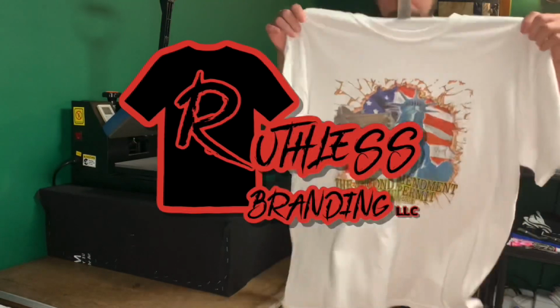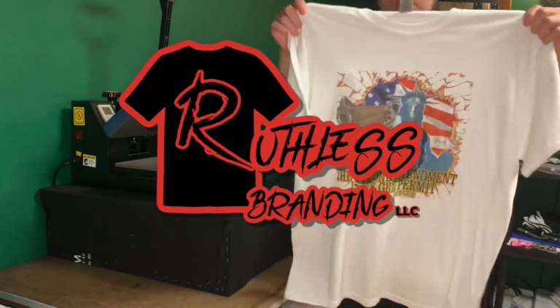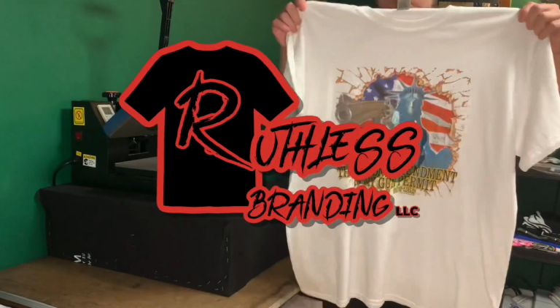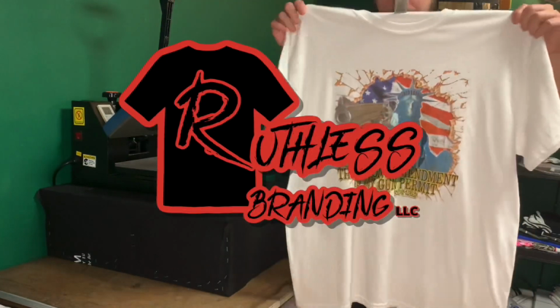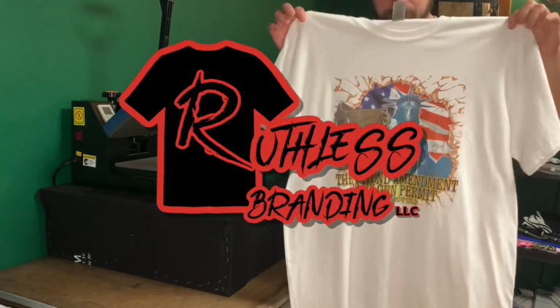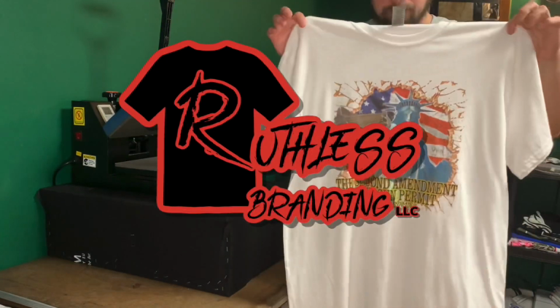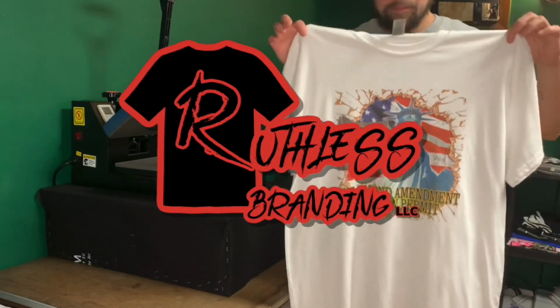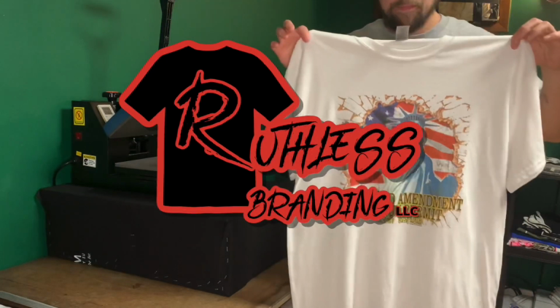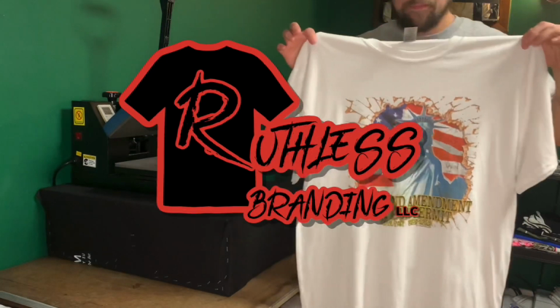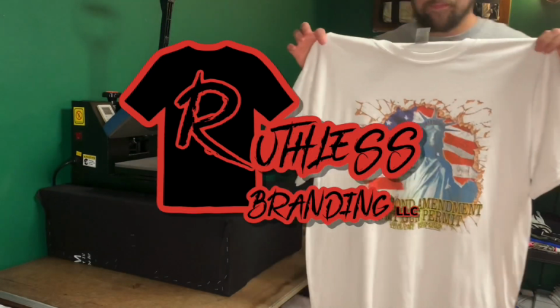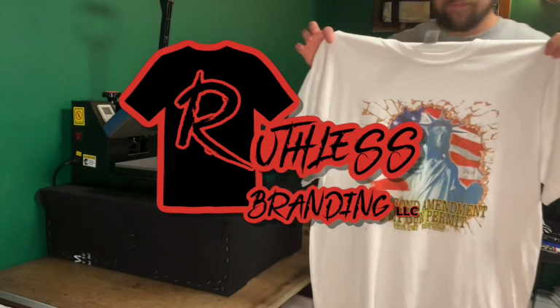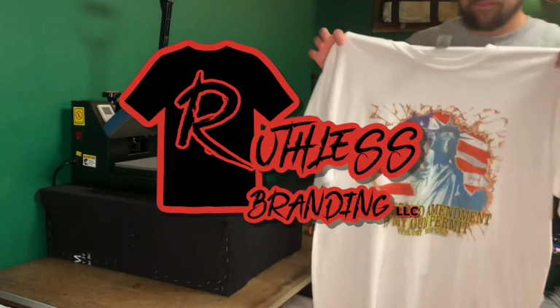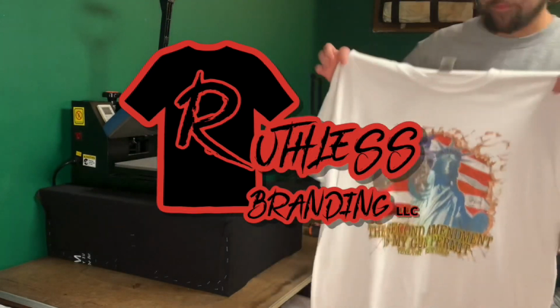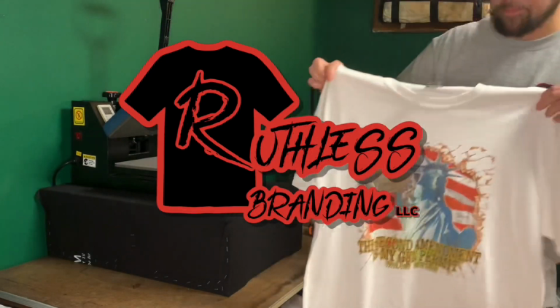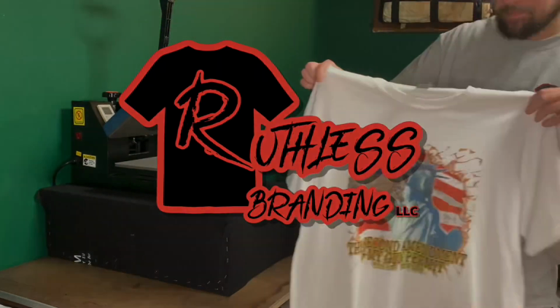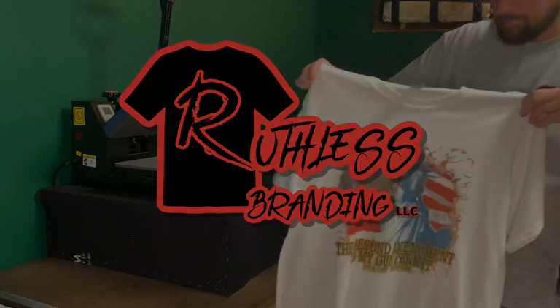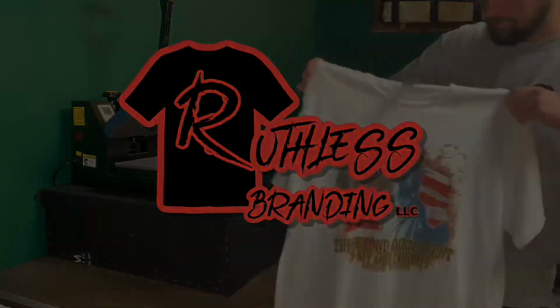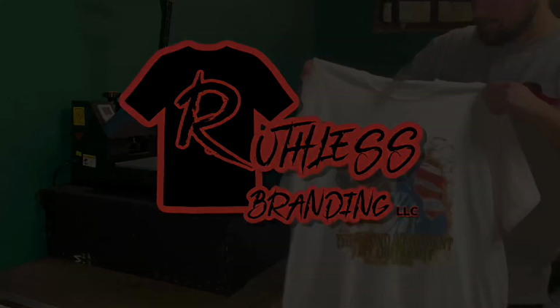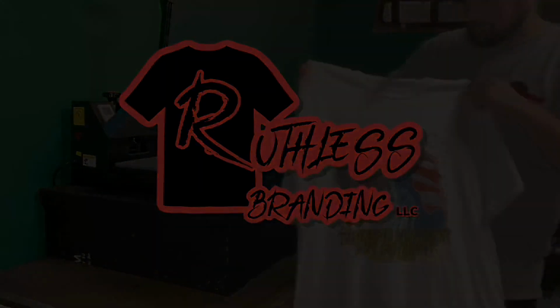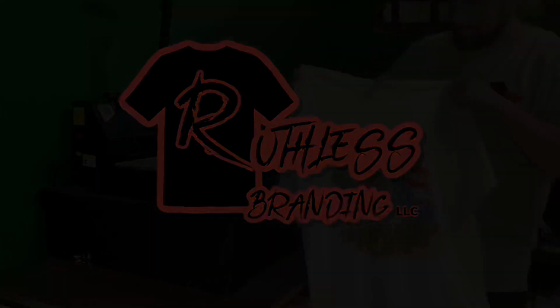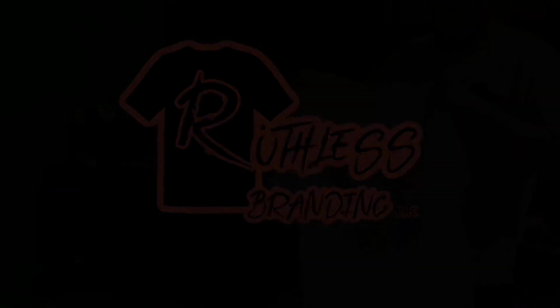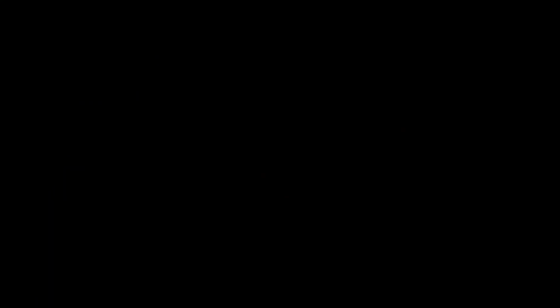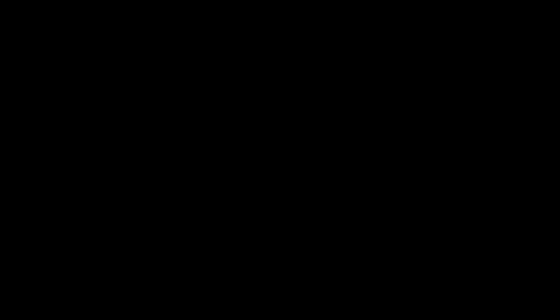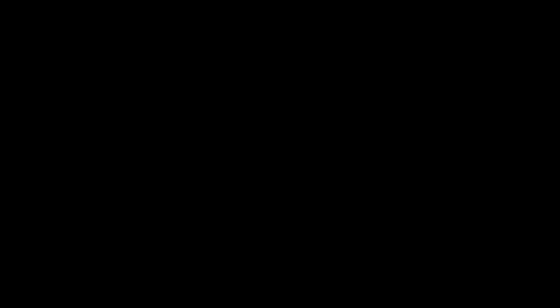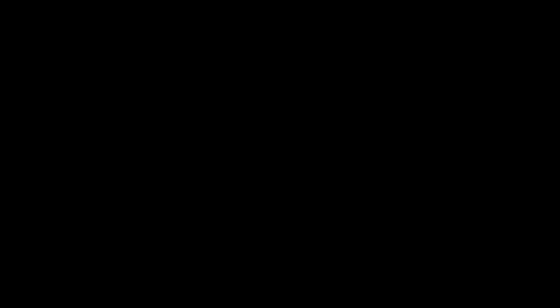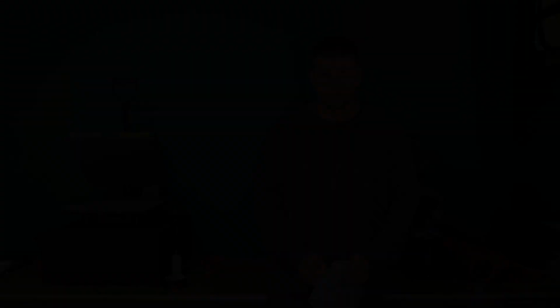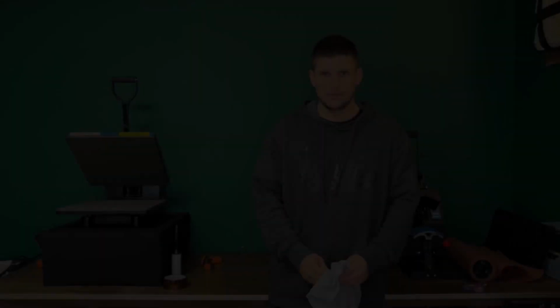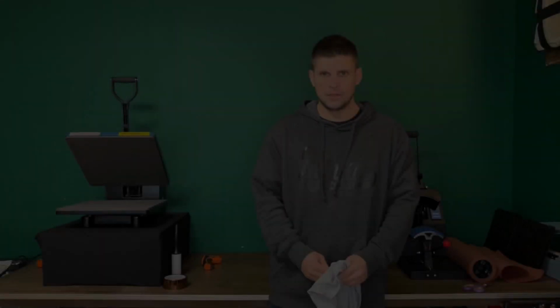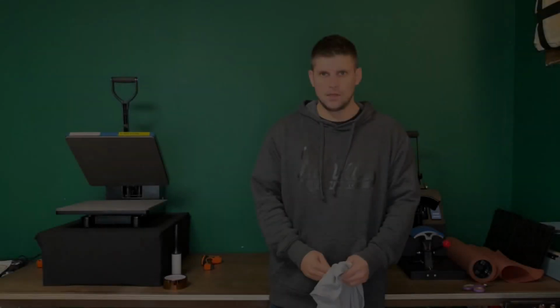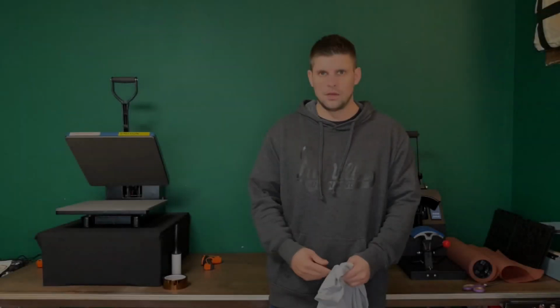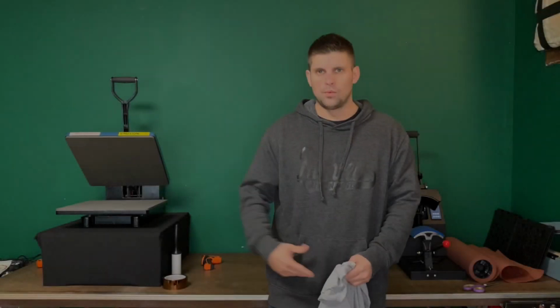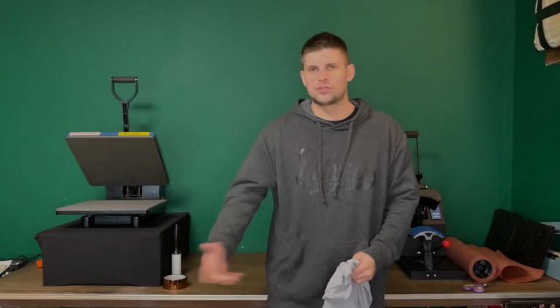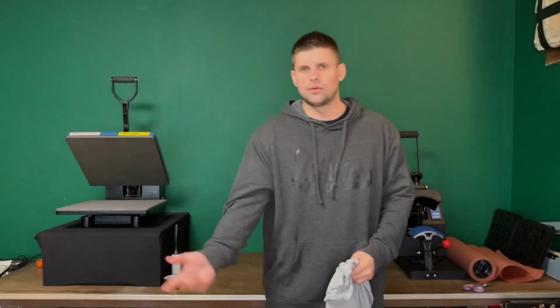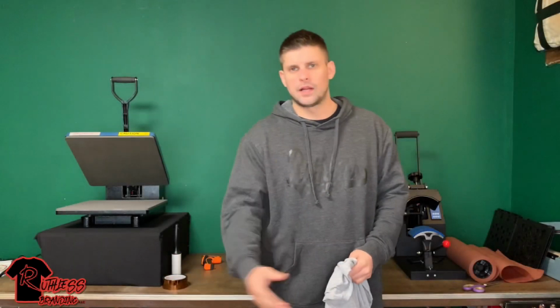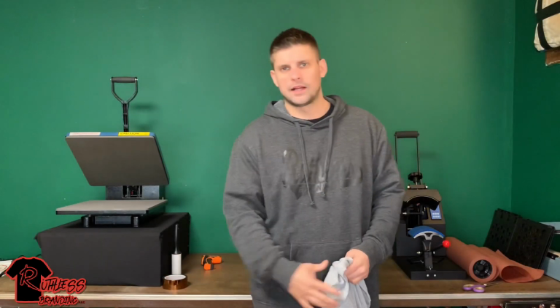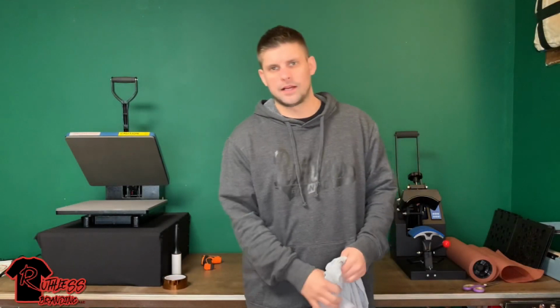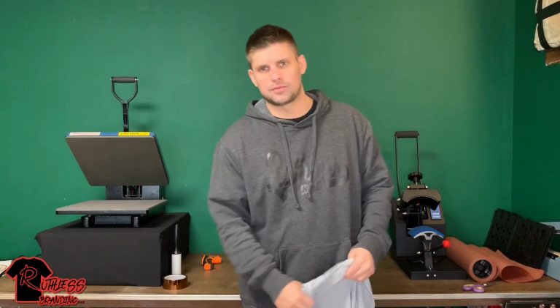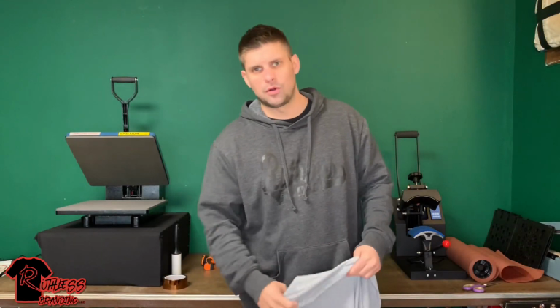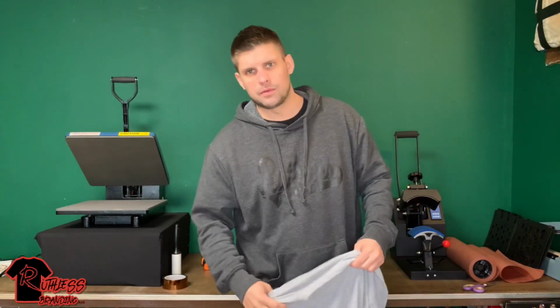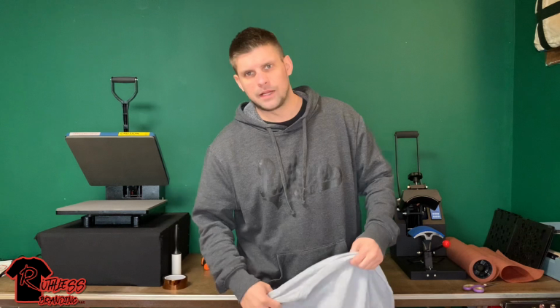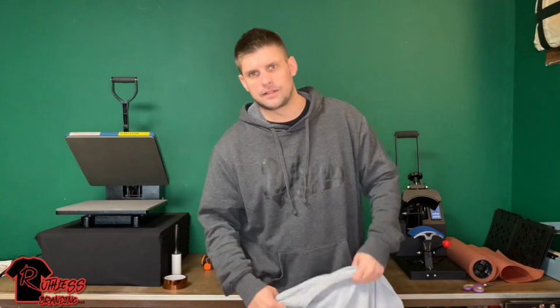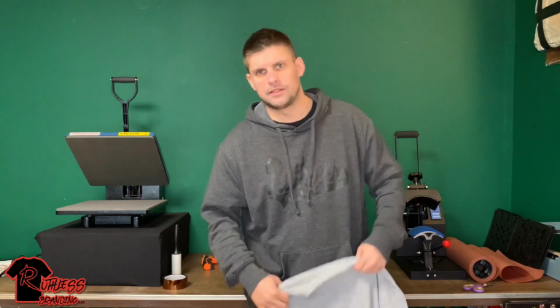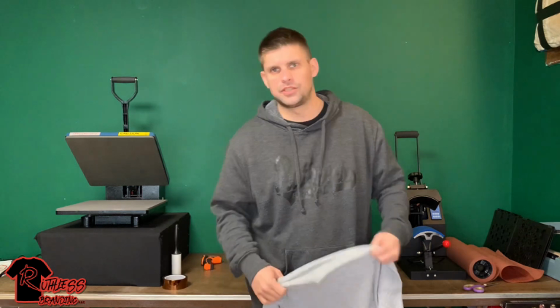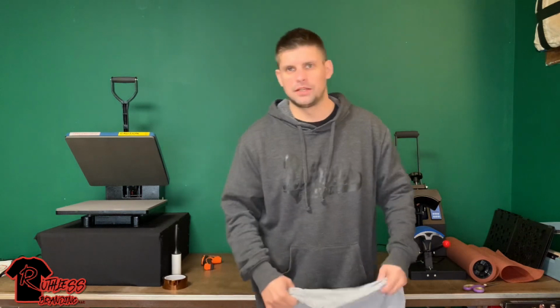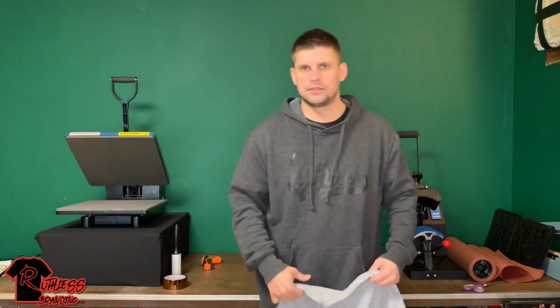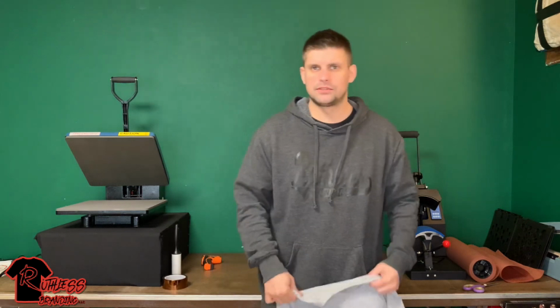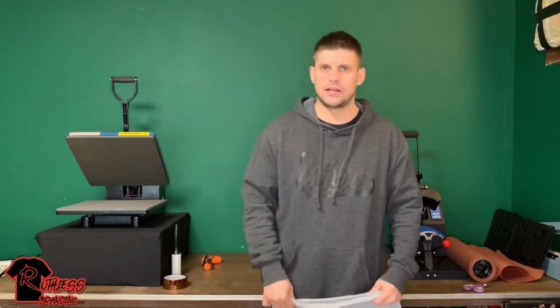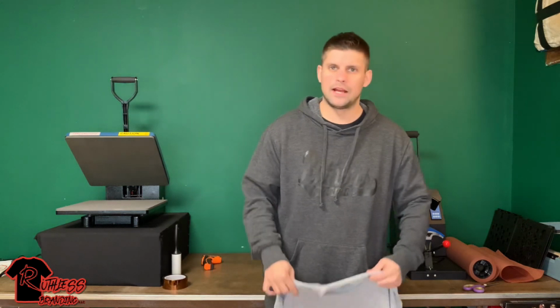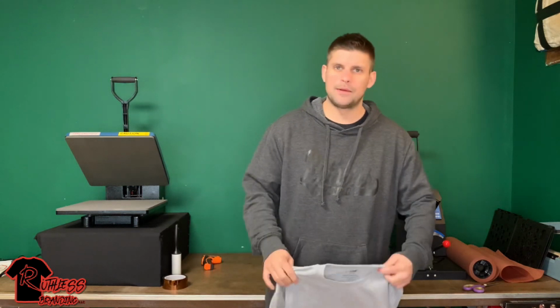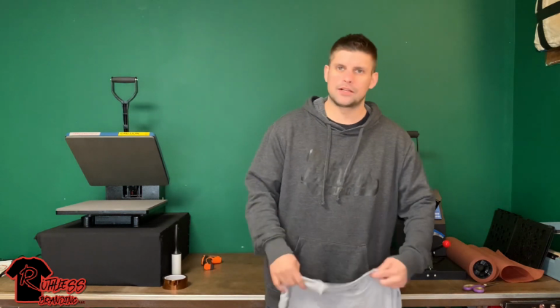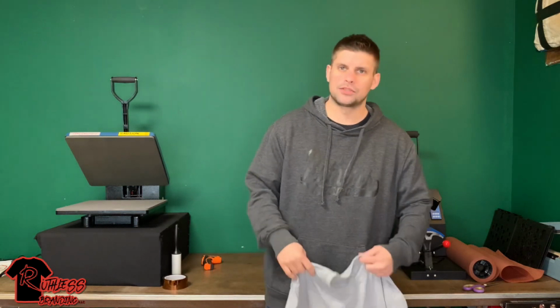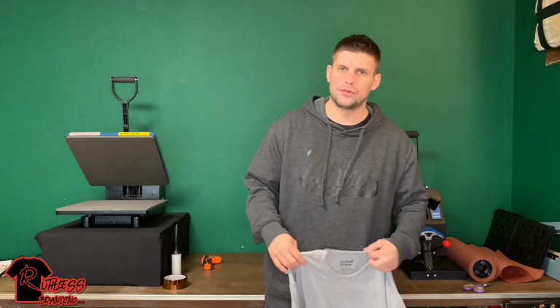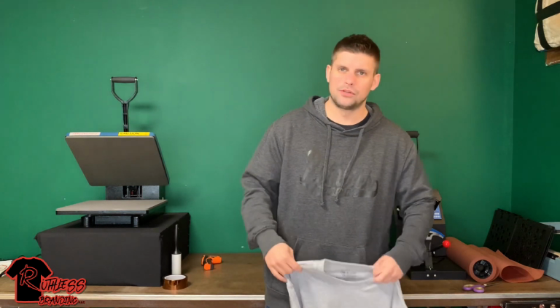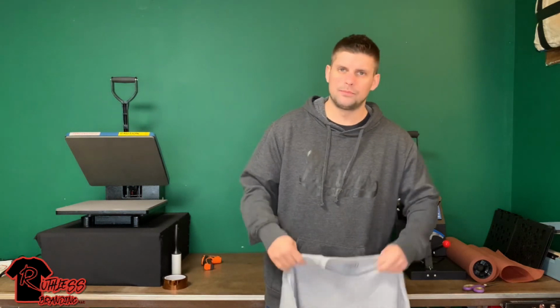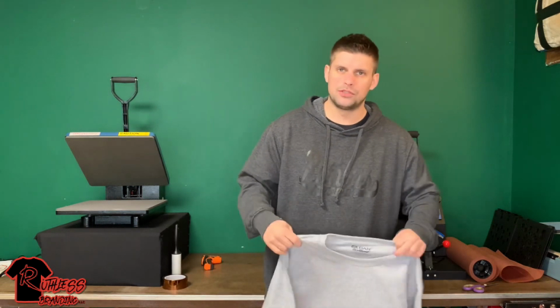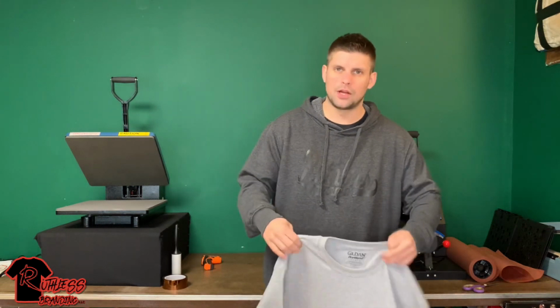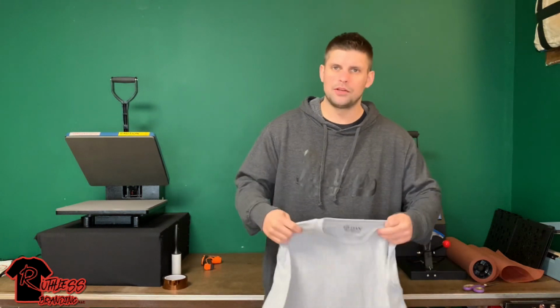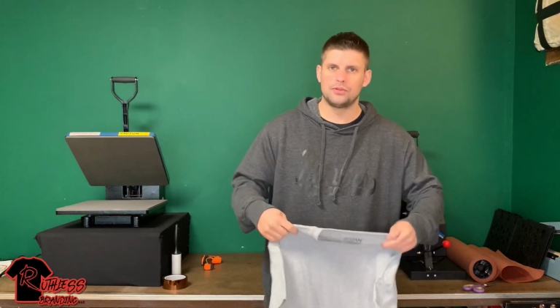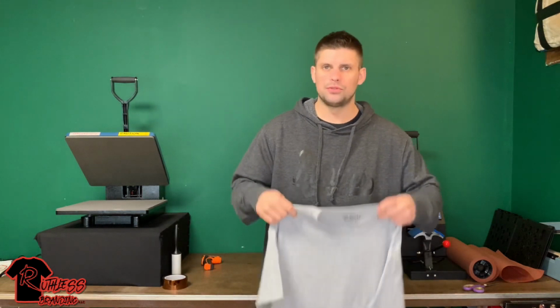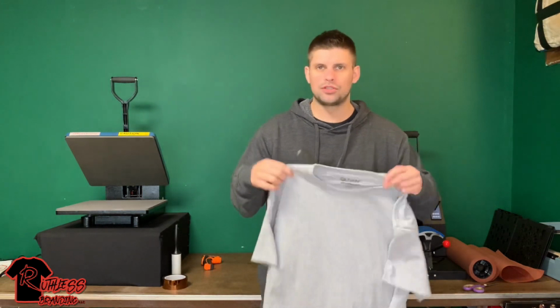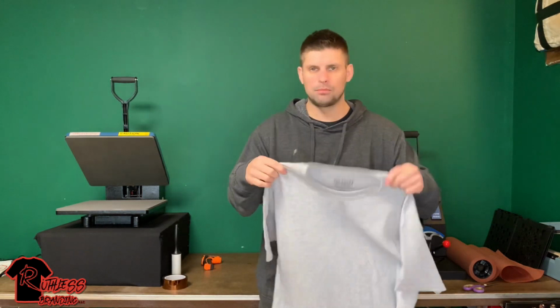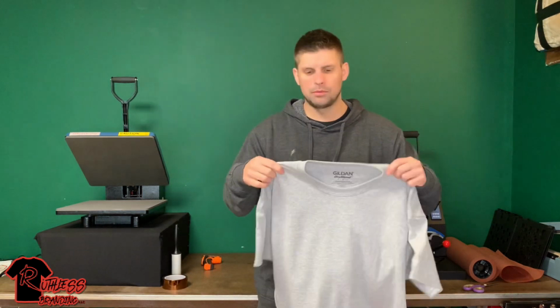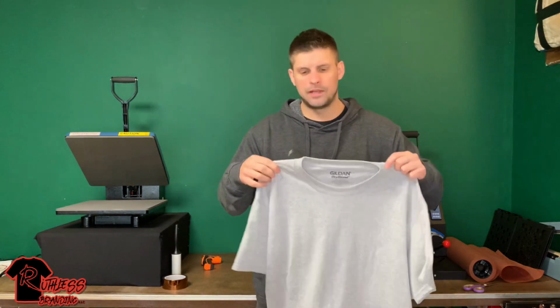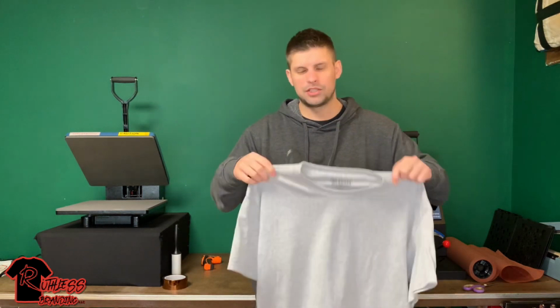Hello everyone, welcome back to my channel. What's going on guys, today I'm actually going to be trying to do a sublimation onto a 50/50 cotton poly blend.